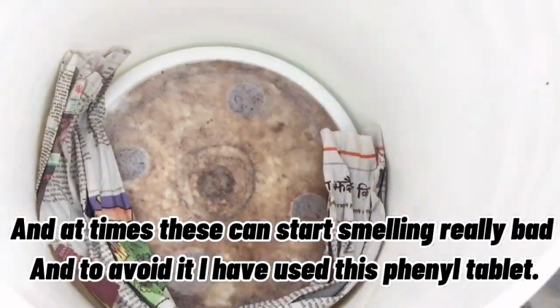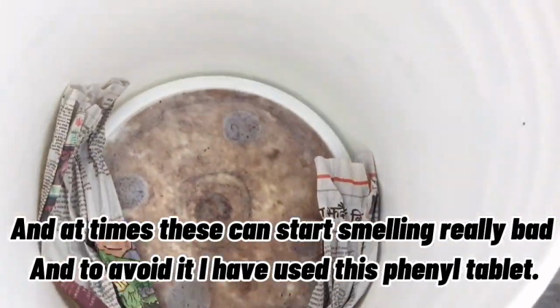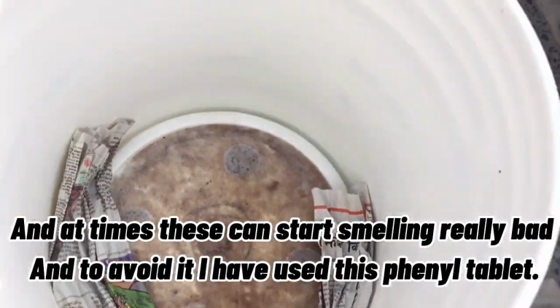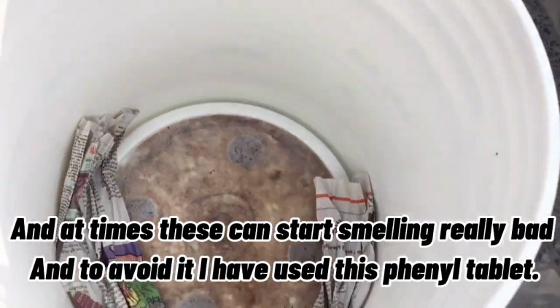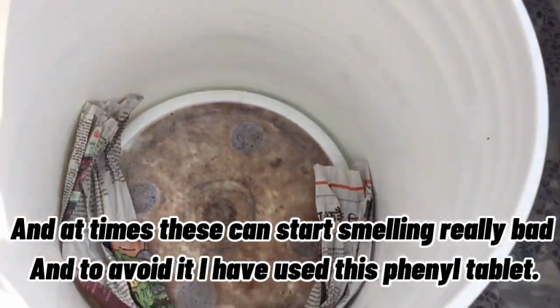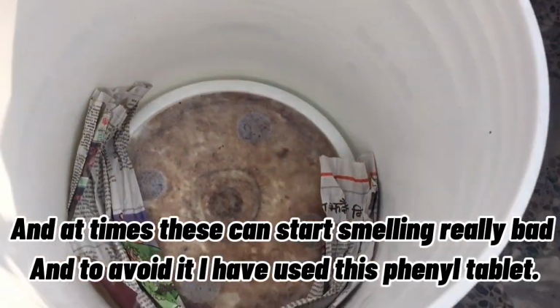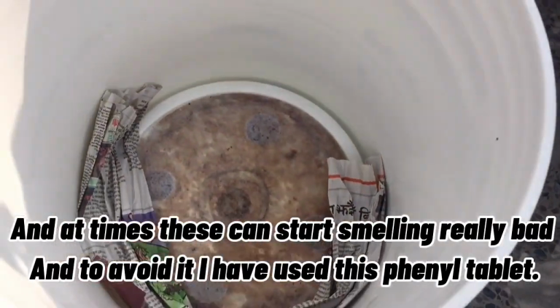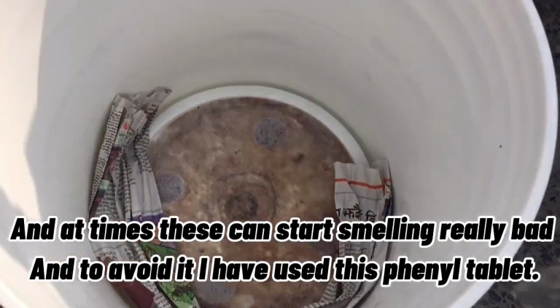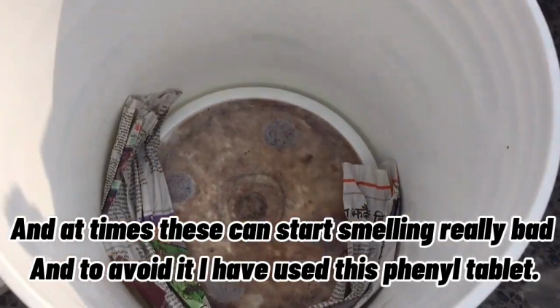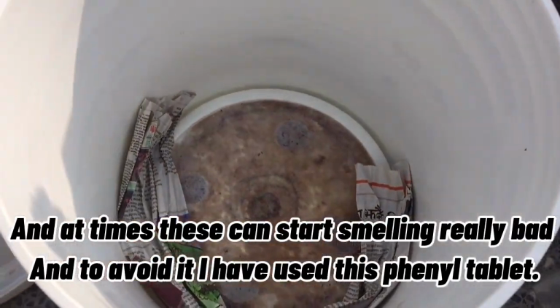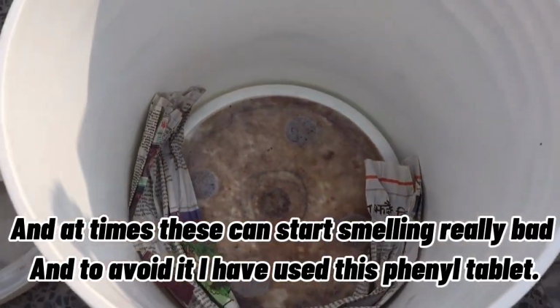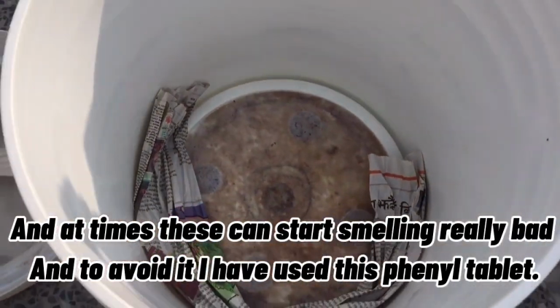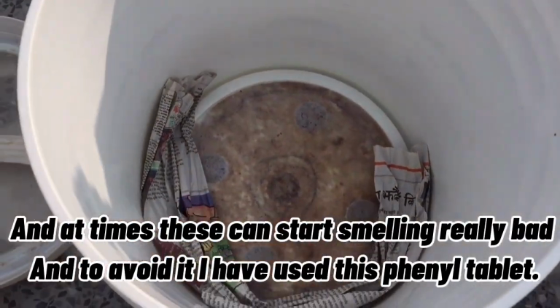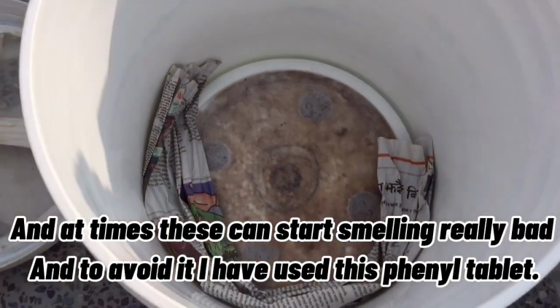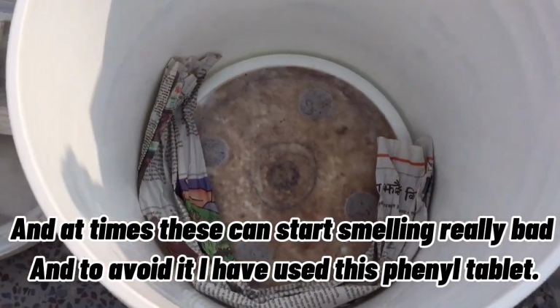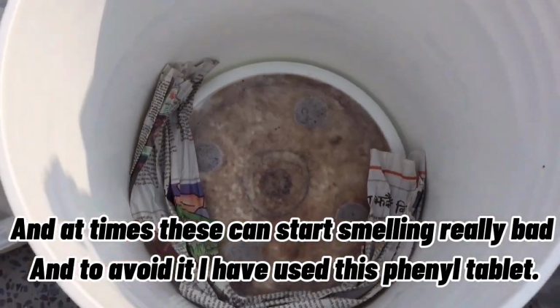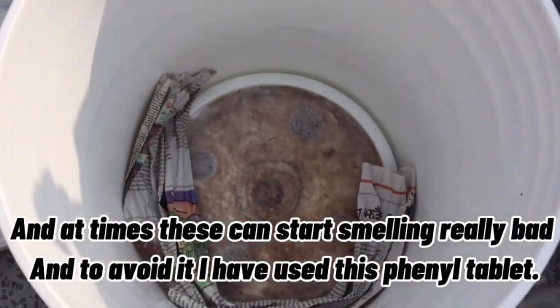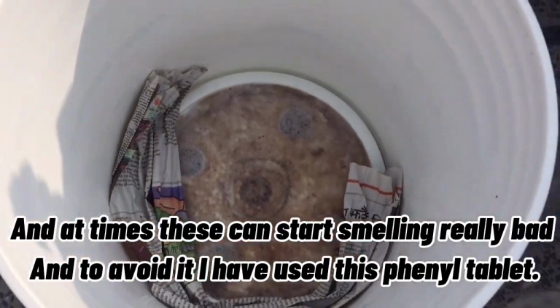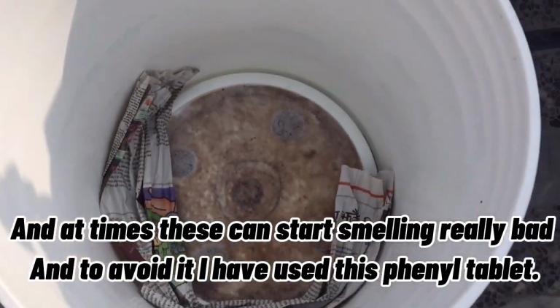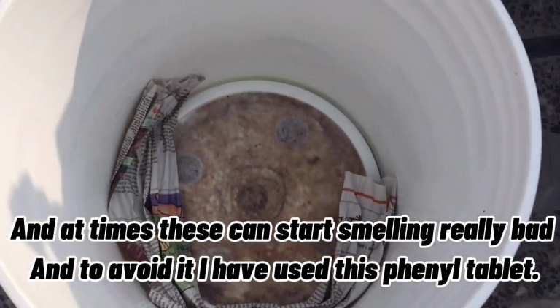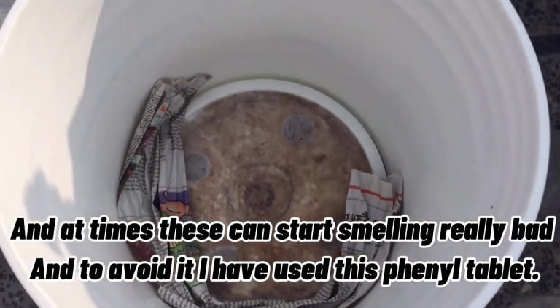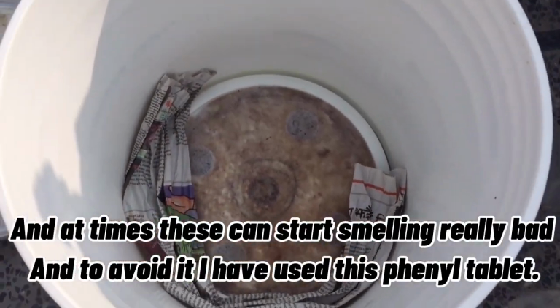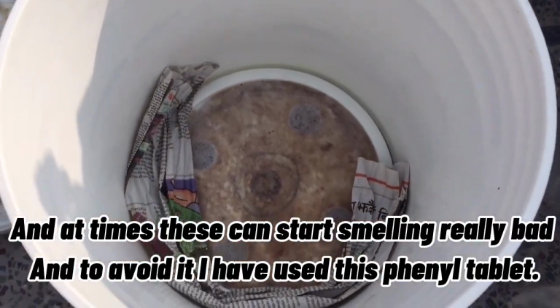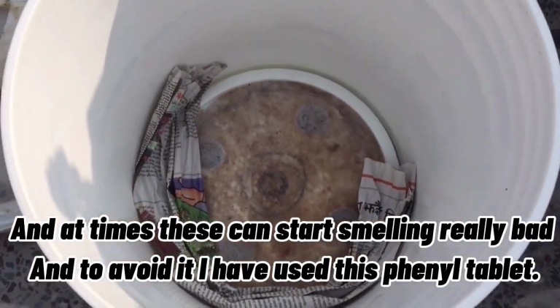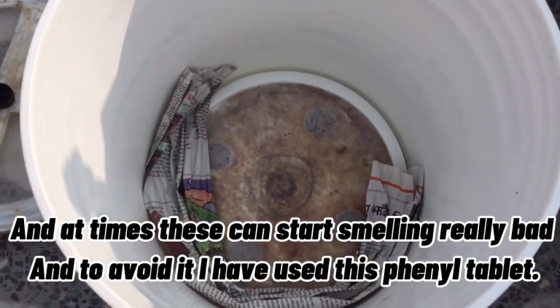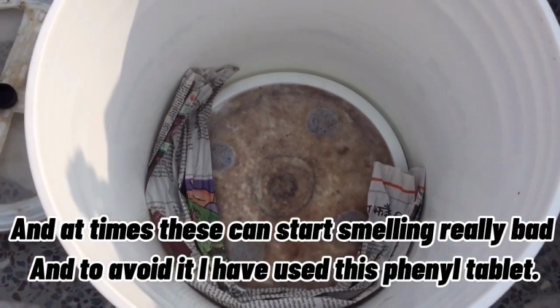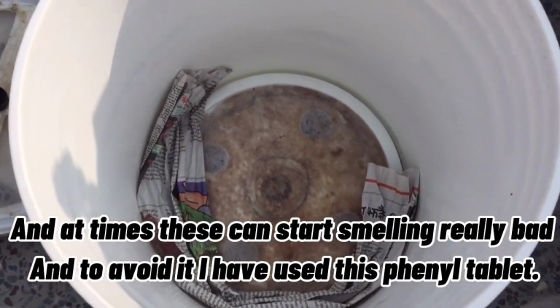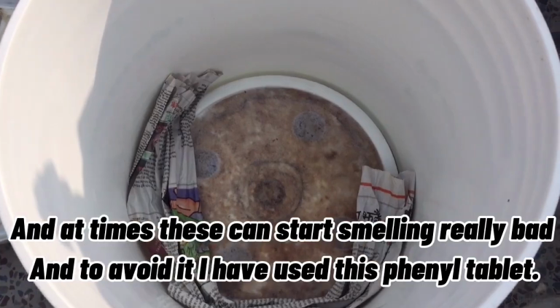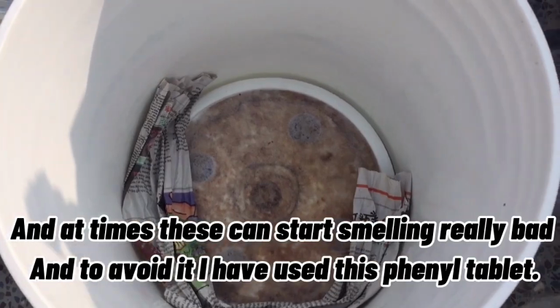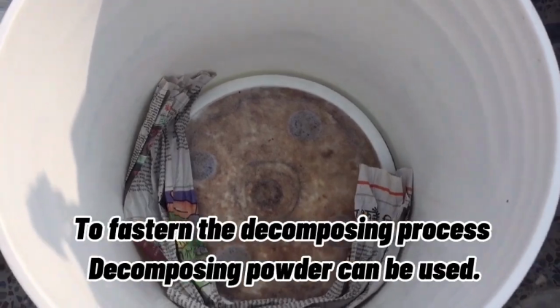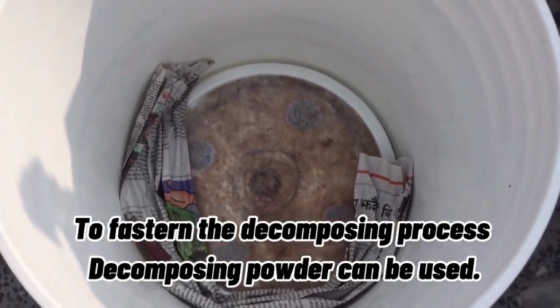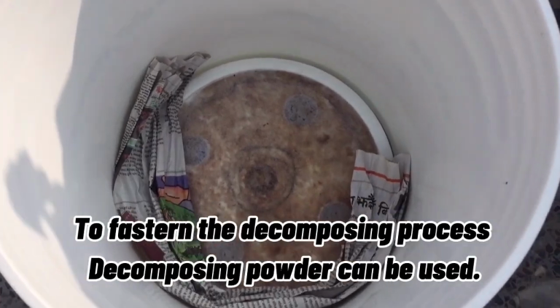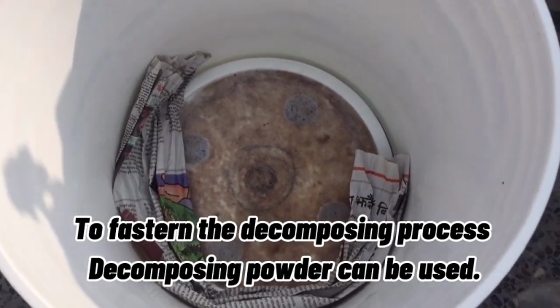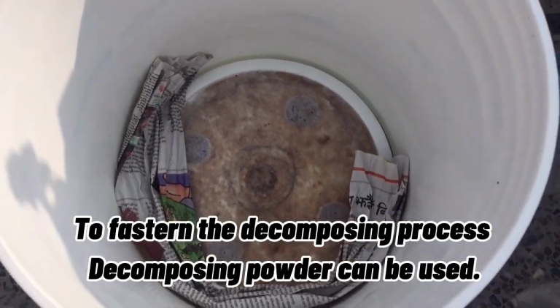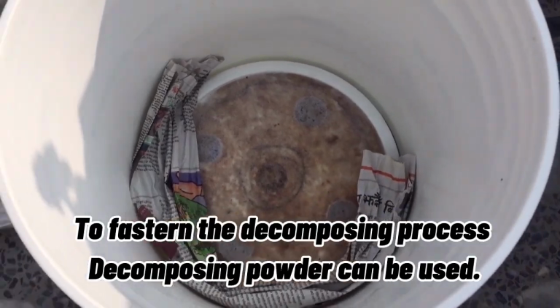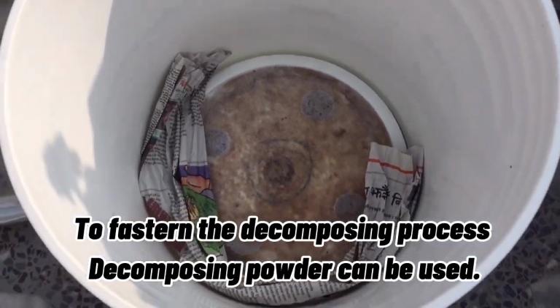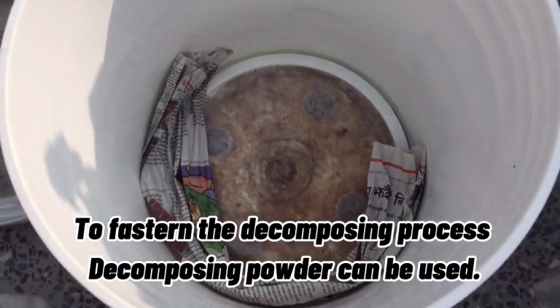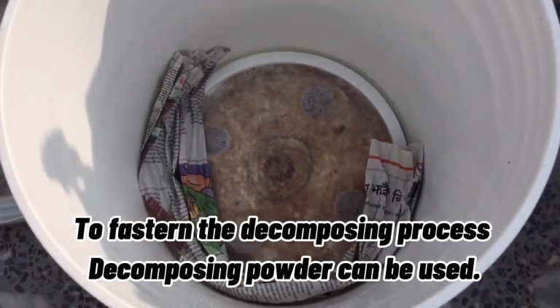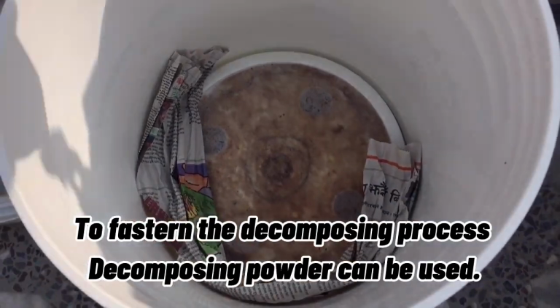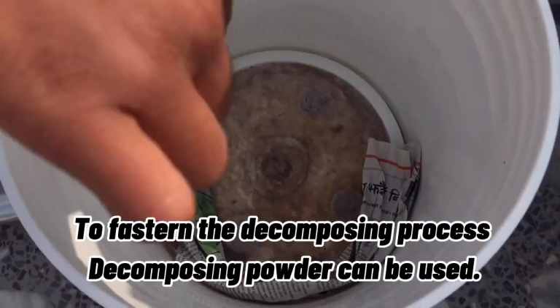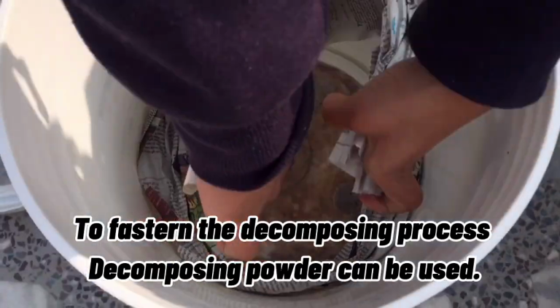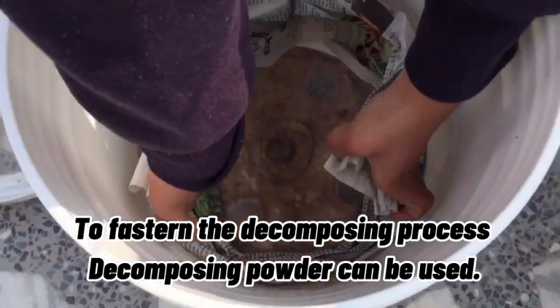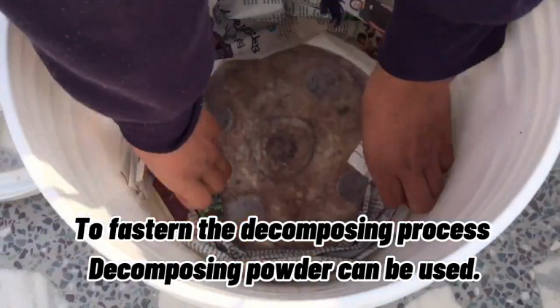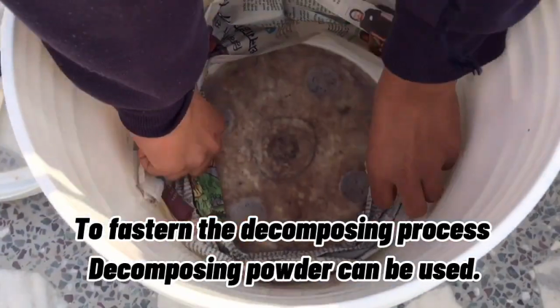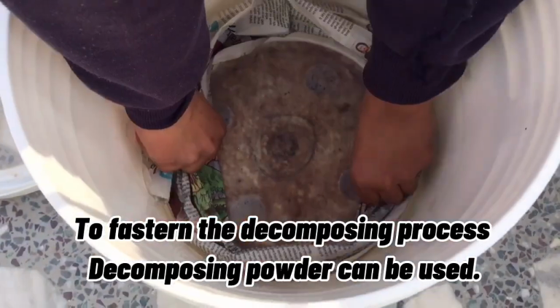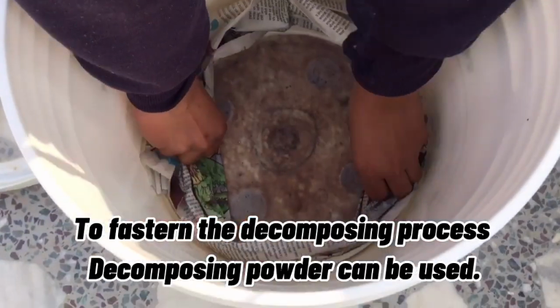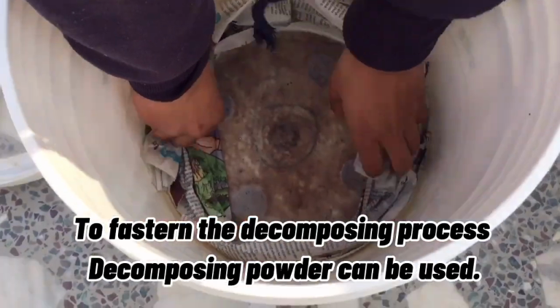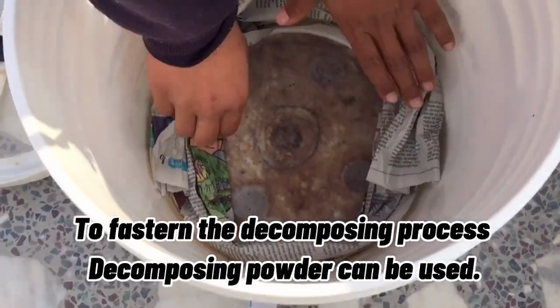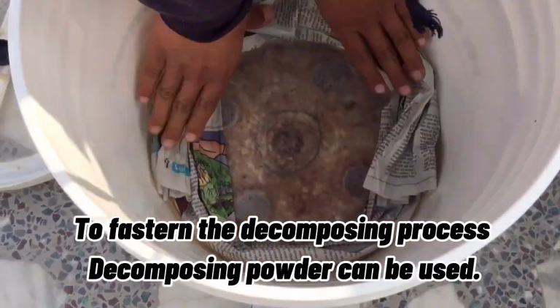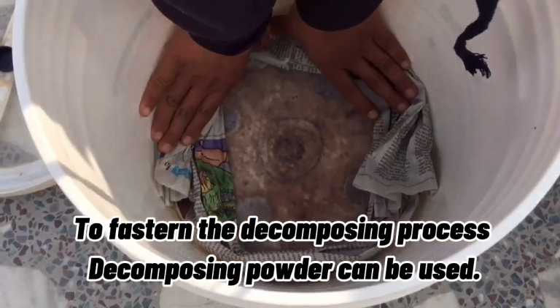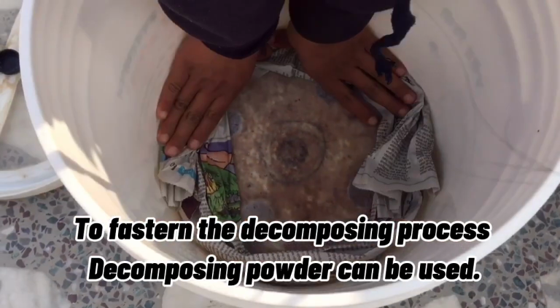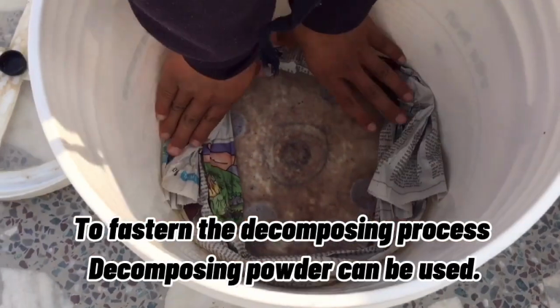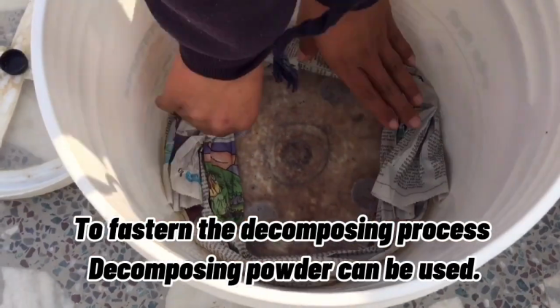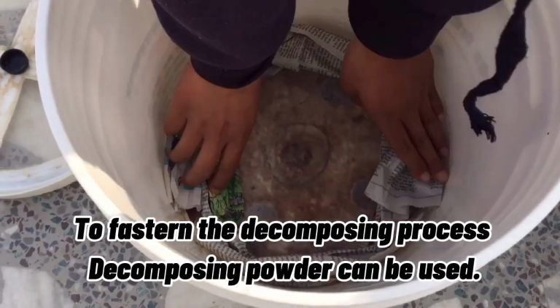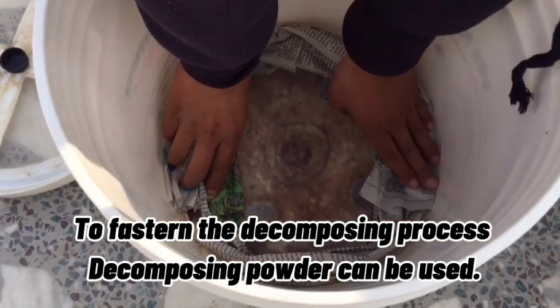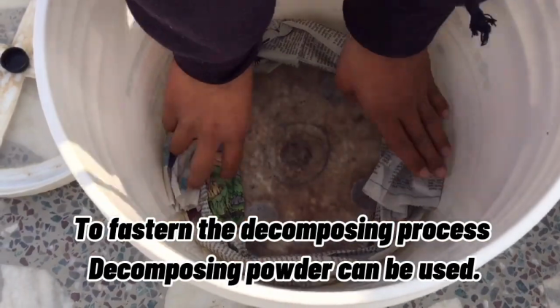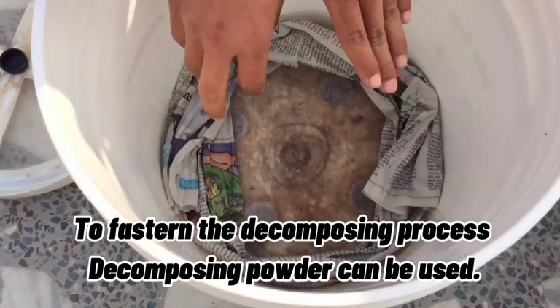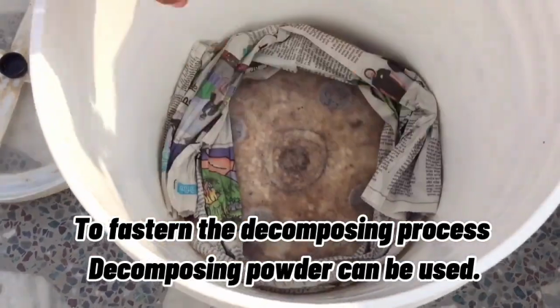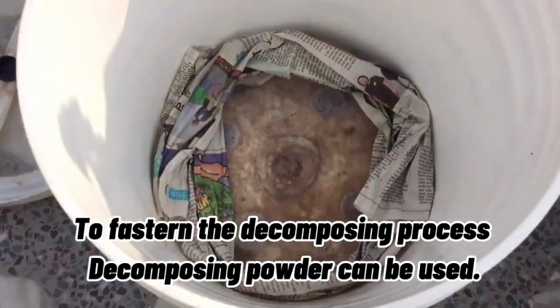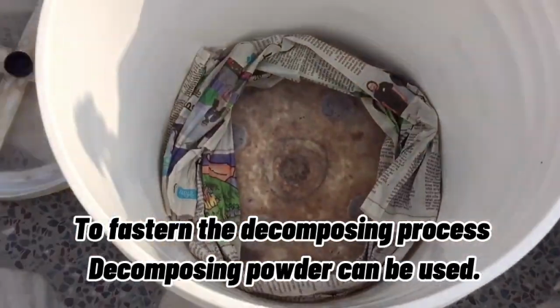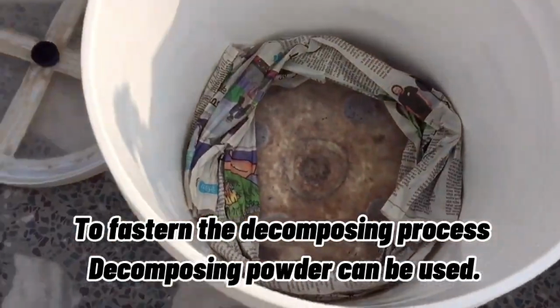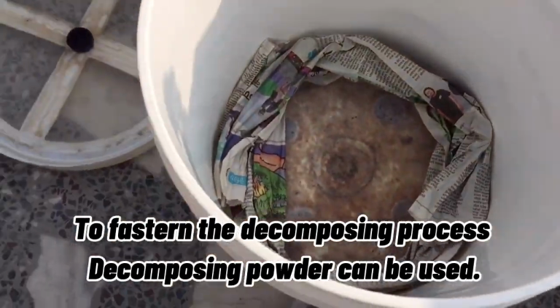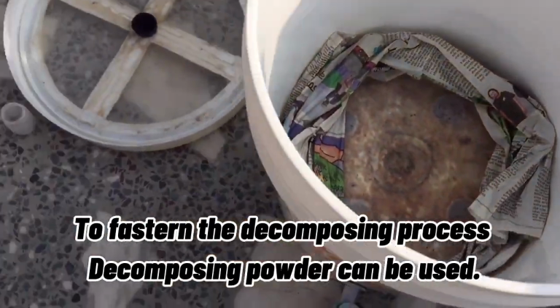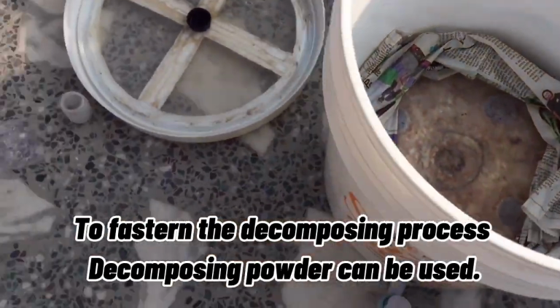Sometimes this can start smelling really bad, and to avoid it I have used this decomposing tablet to fasten the decomposing process. Decomposing powder can also be used.